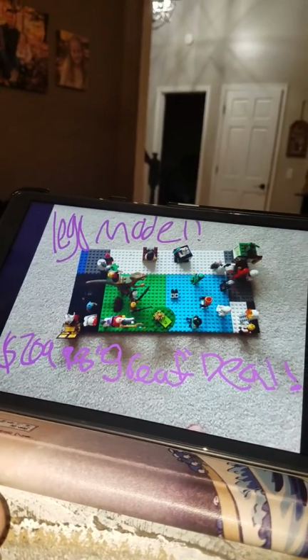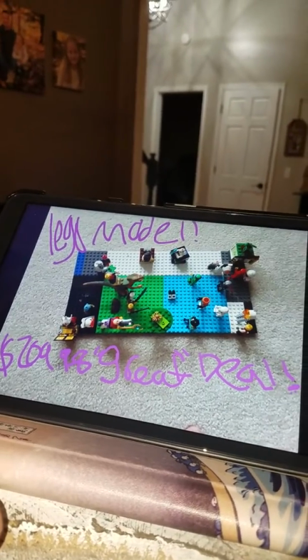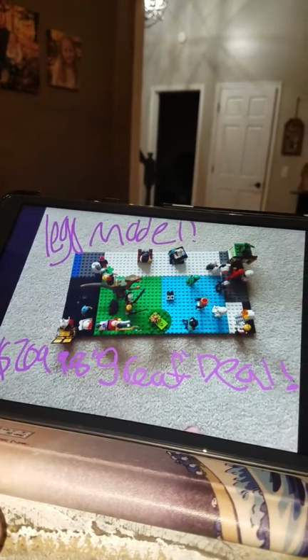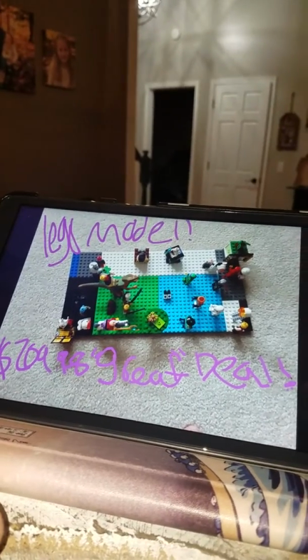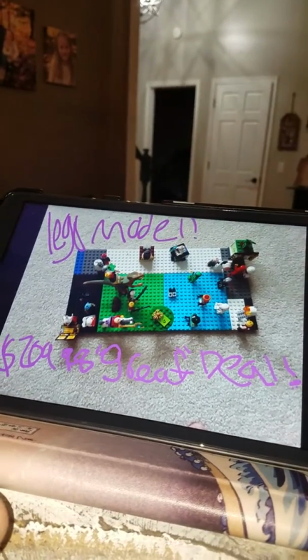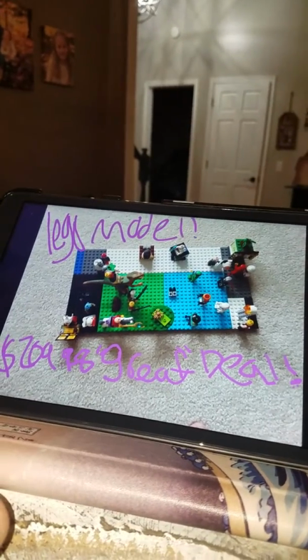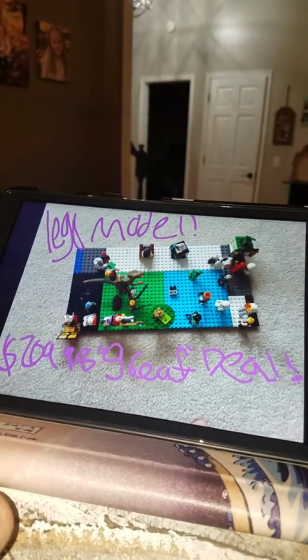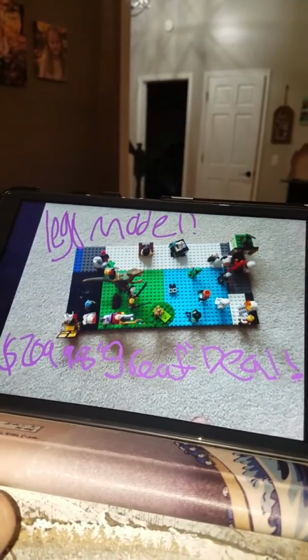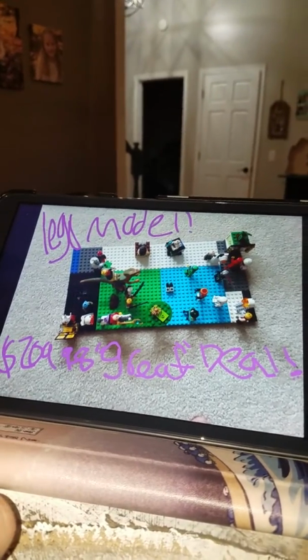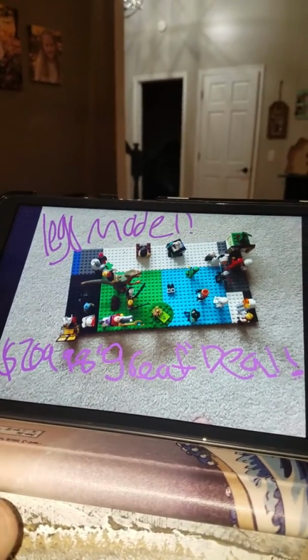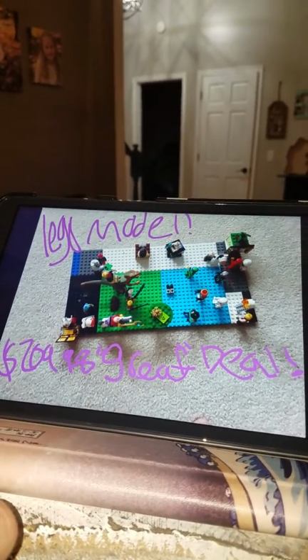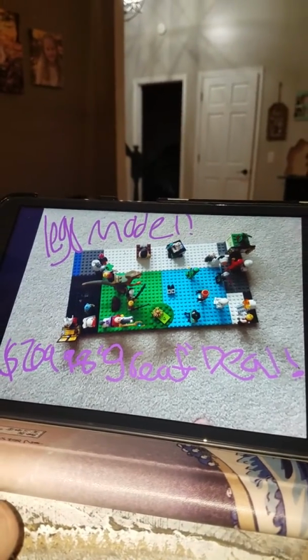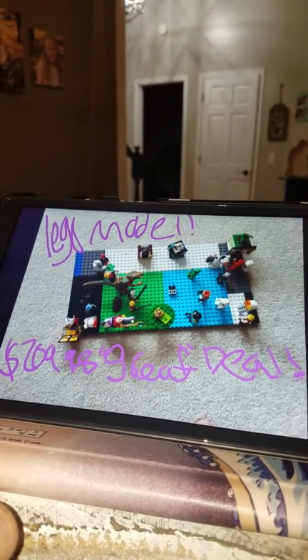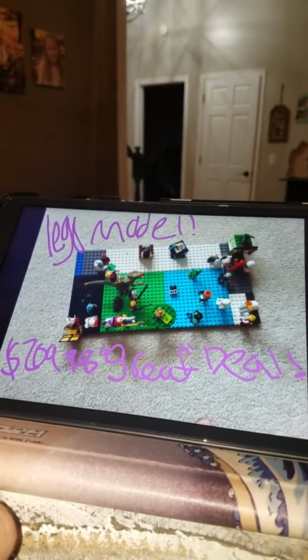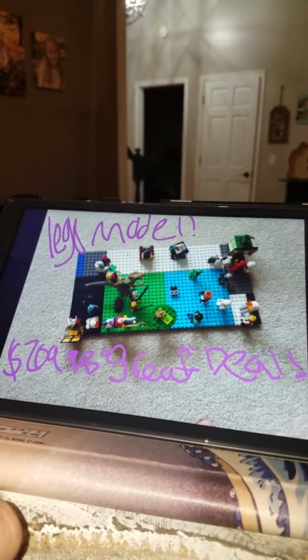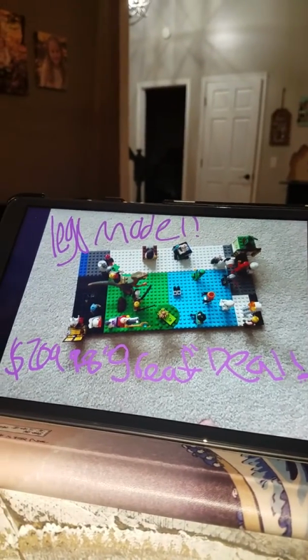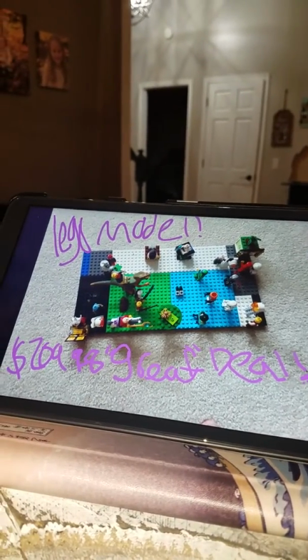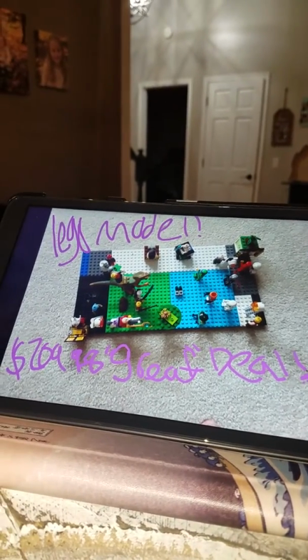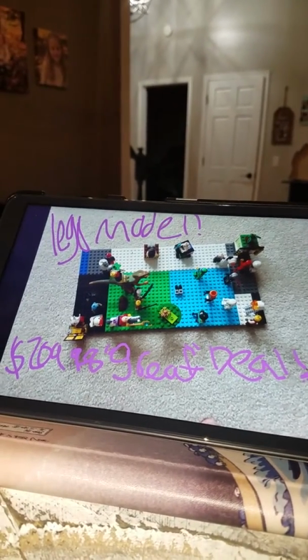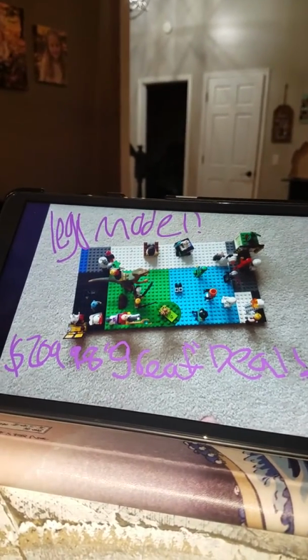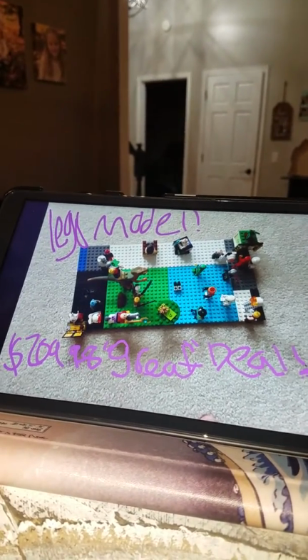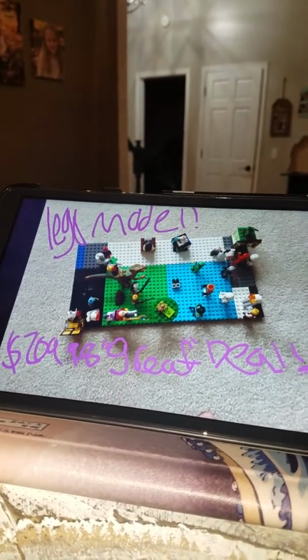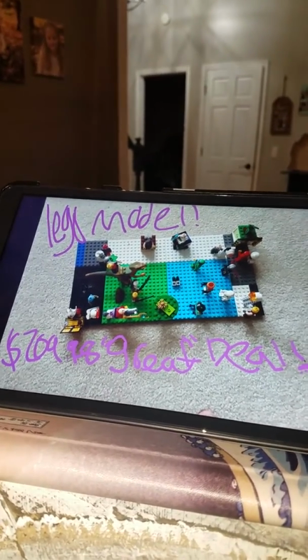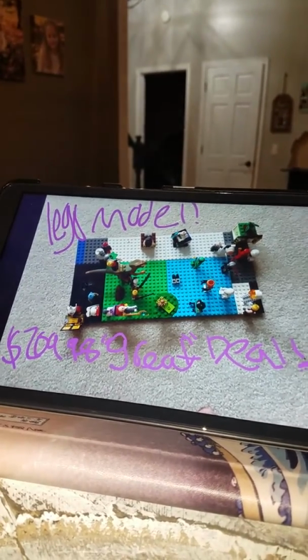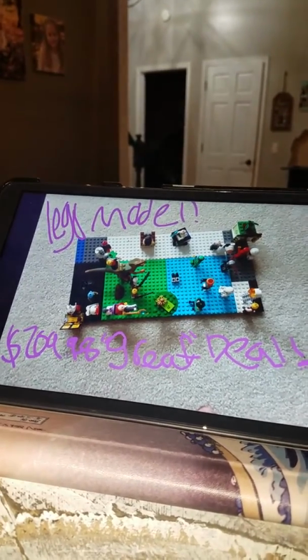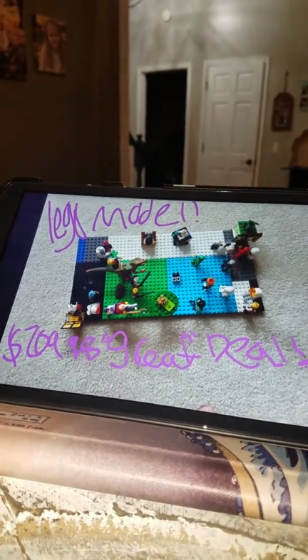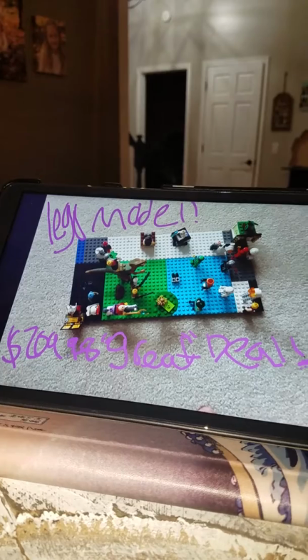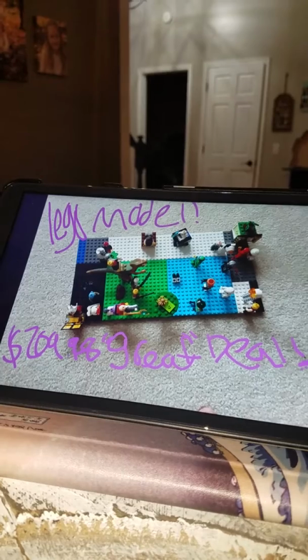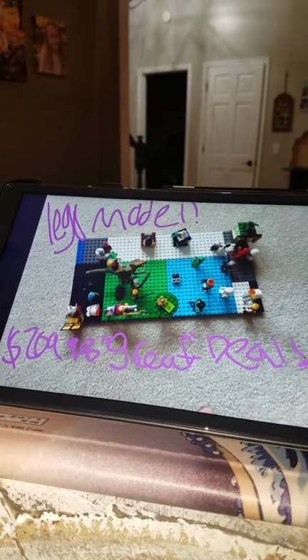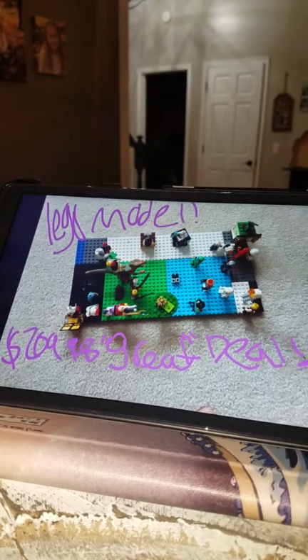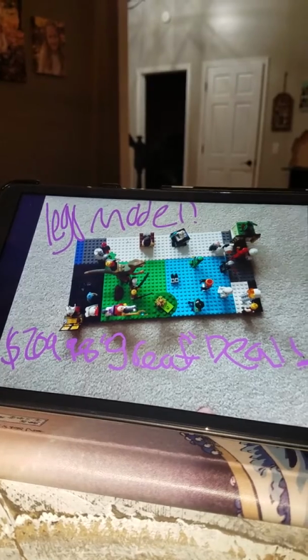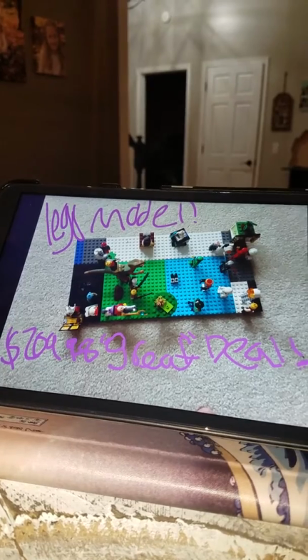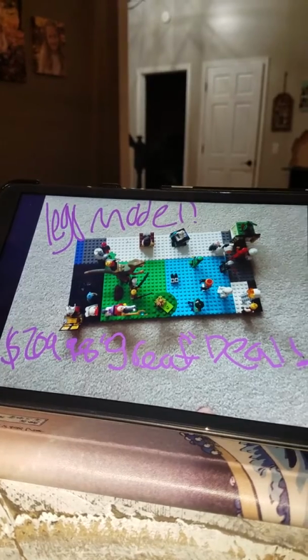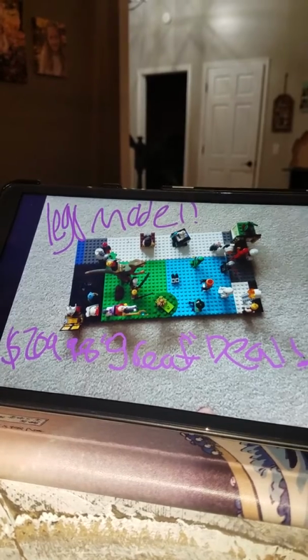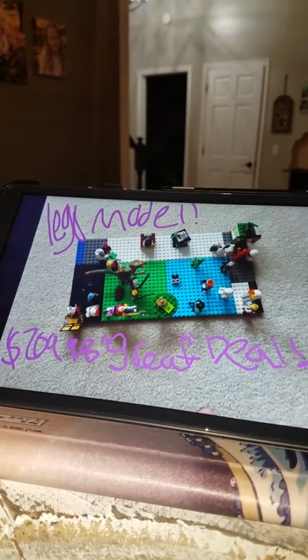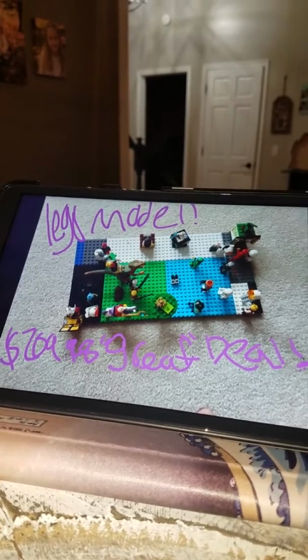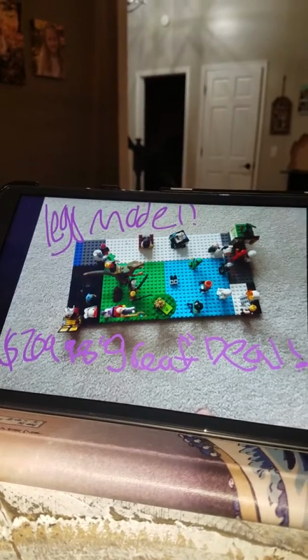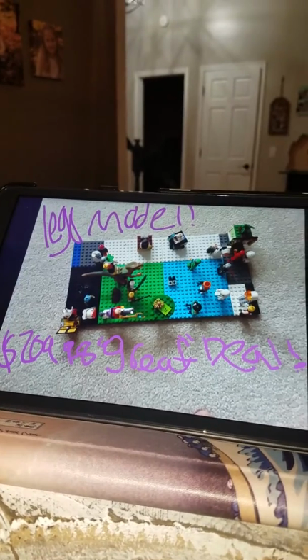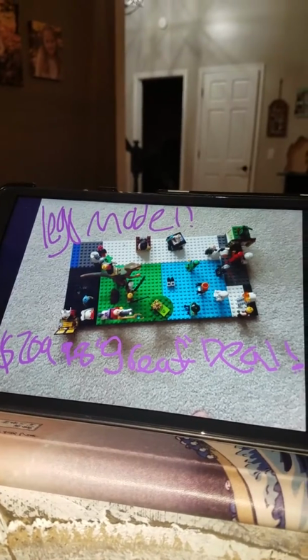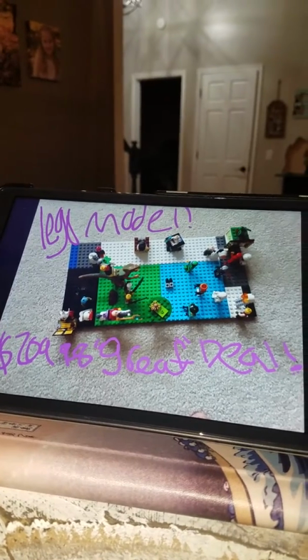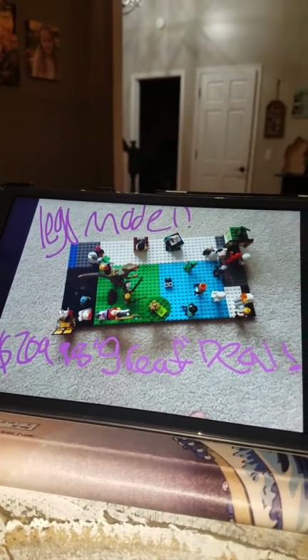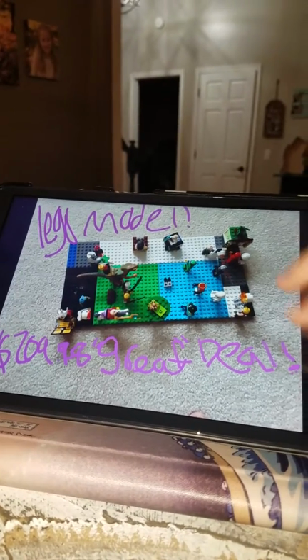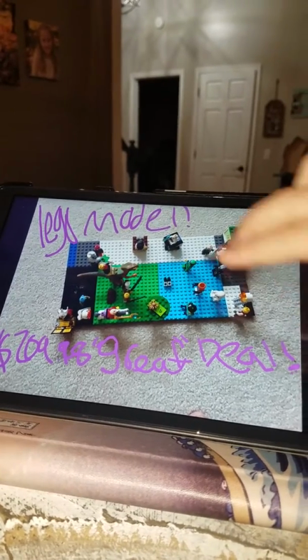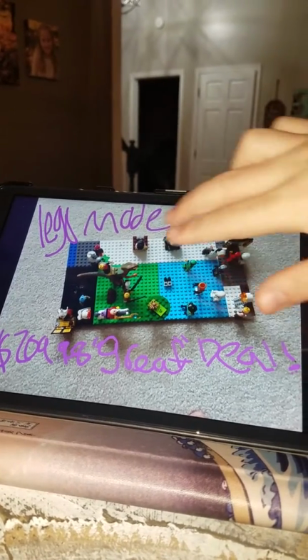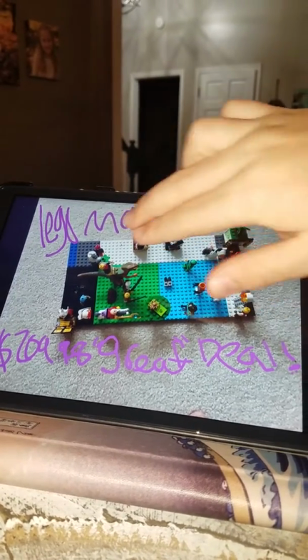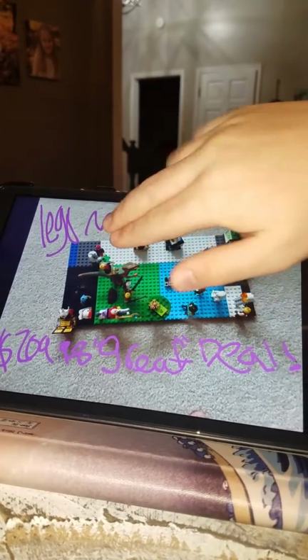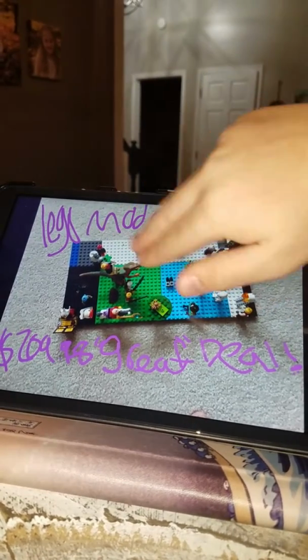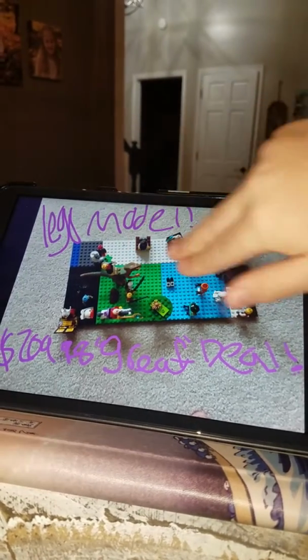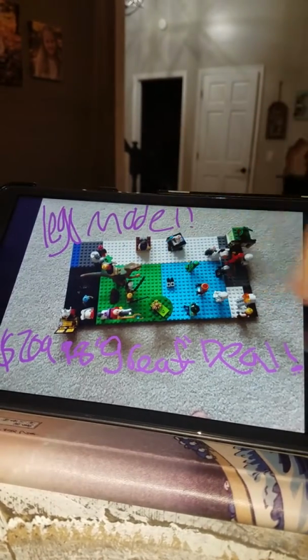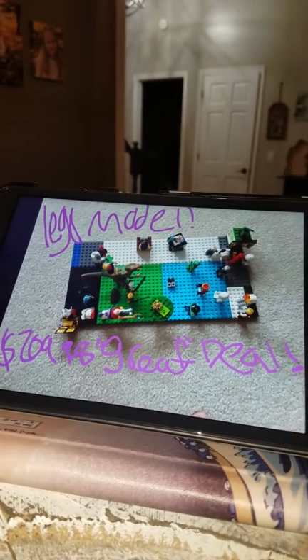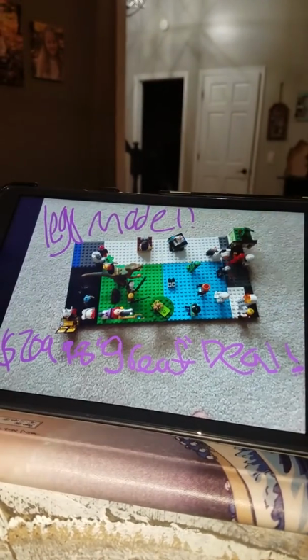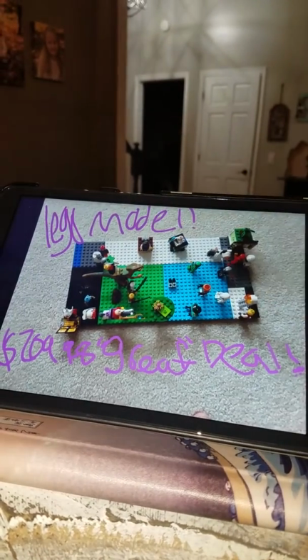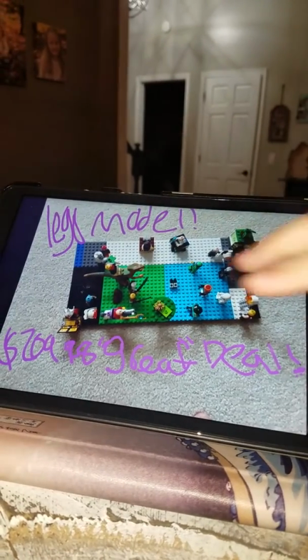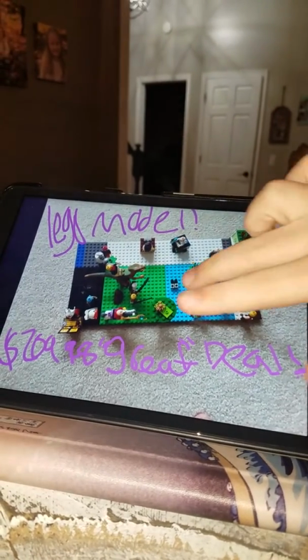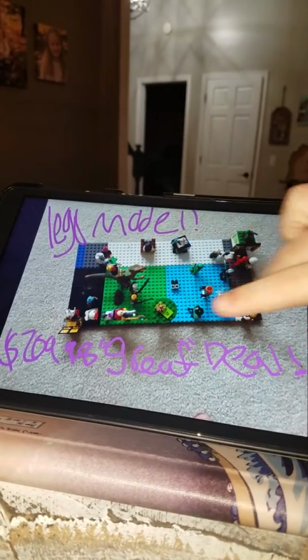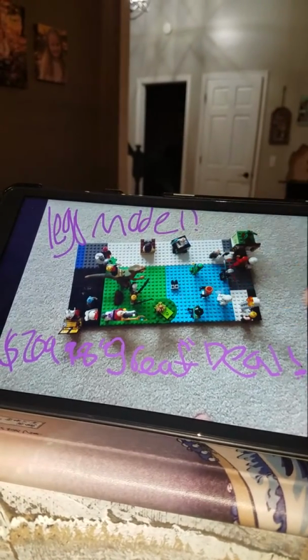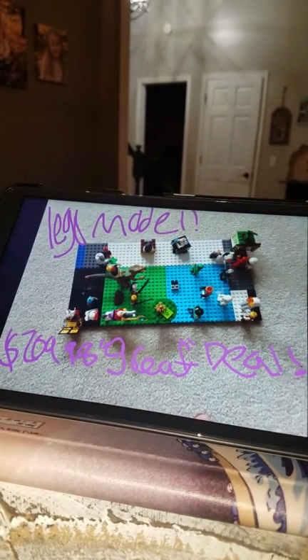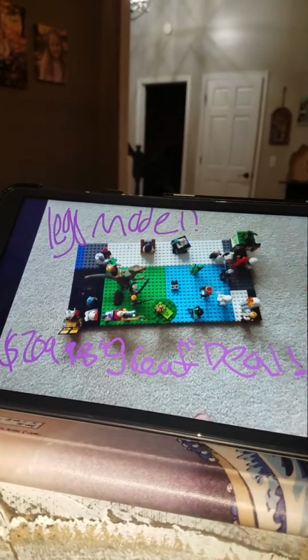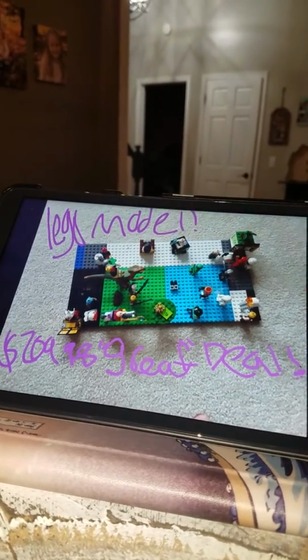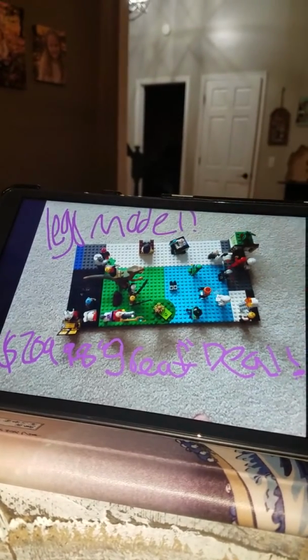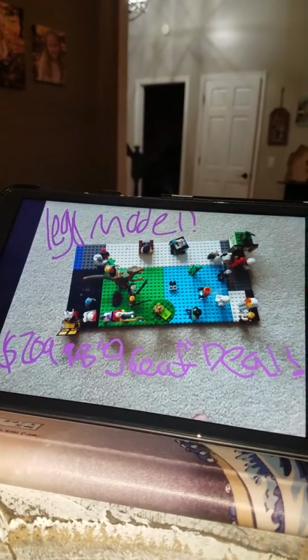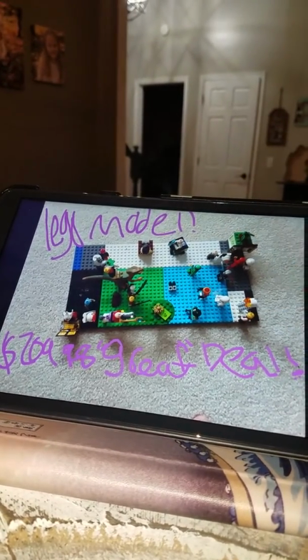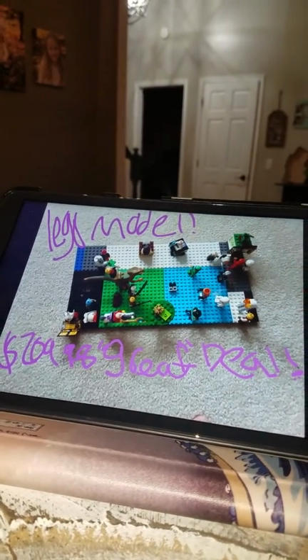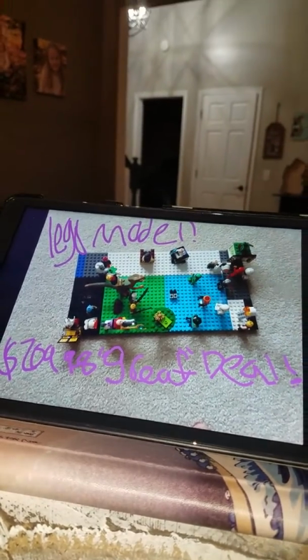Lego model, 209.98 cents, a great deal. And that is it.